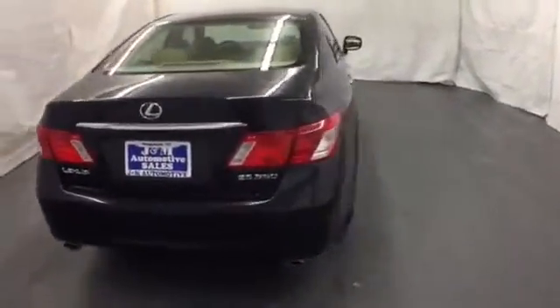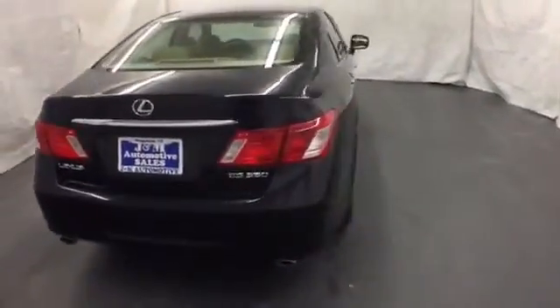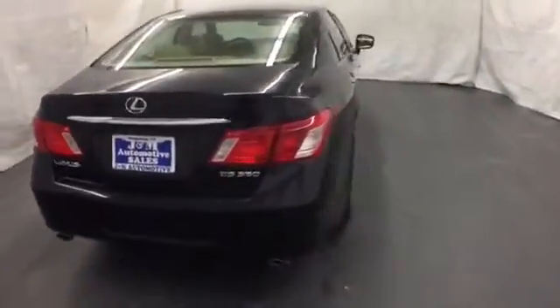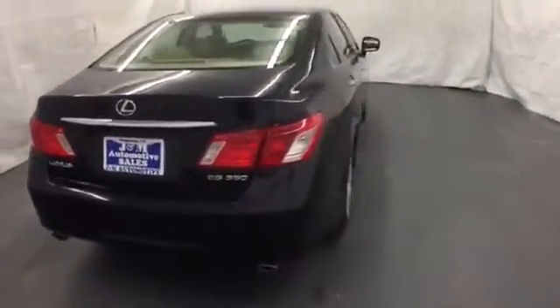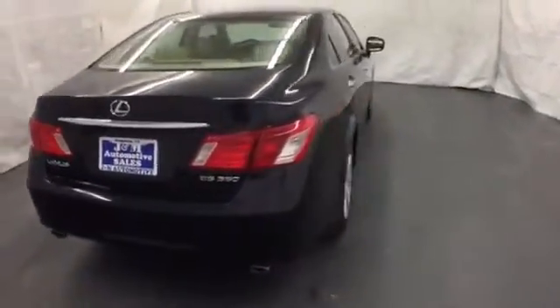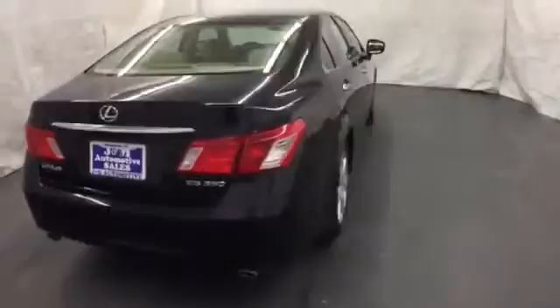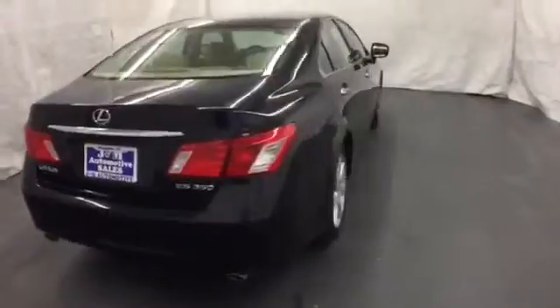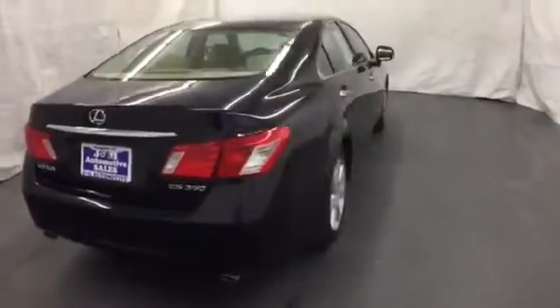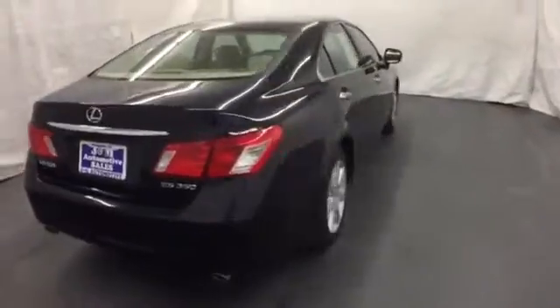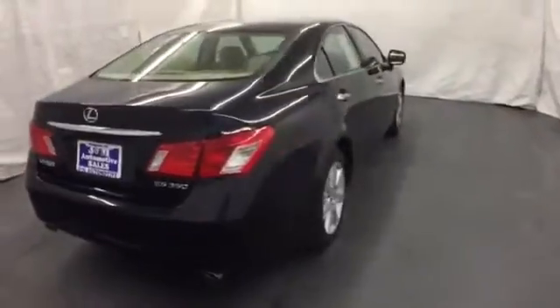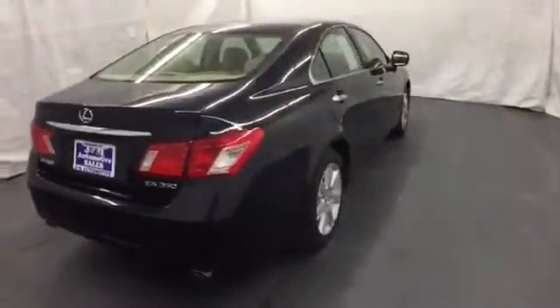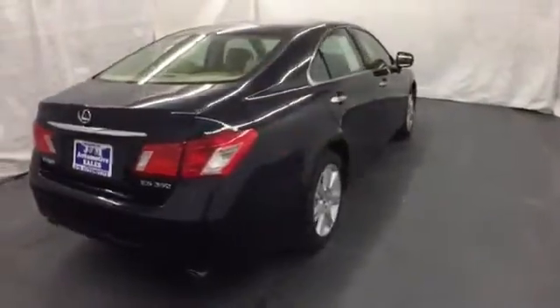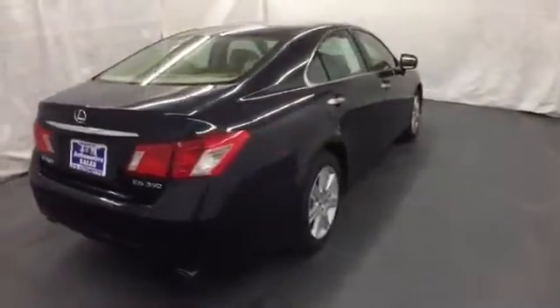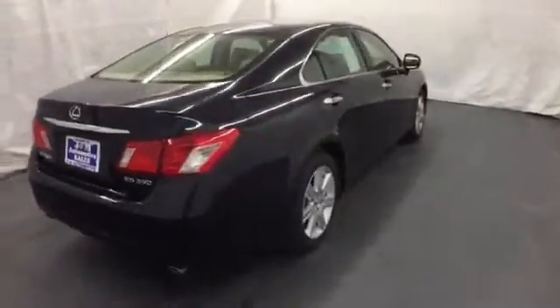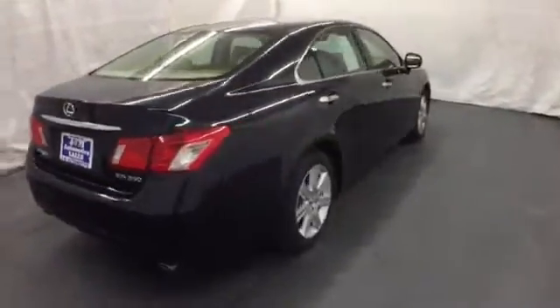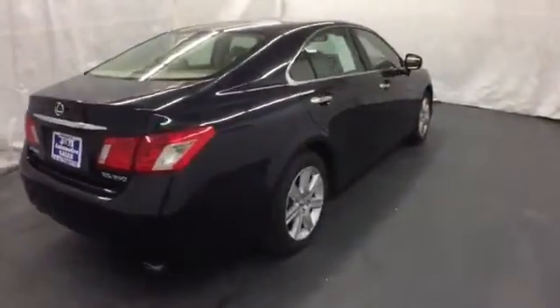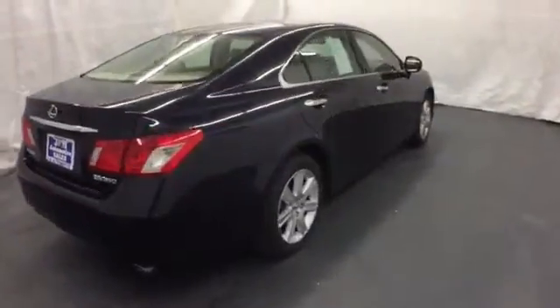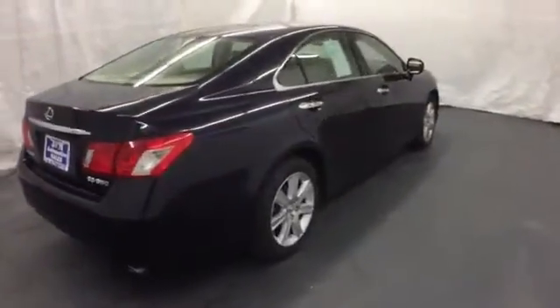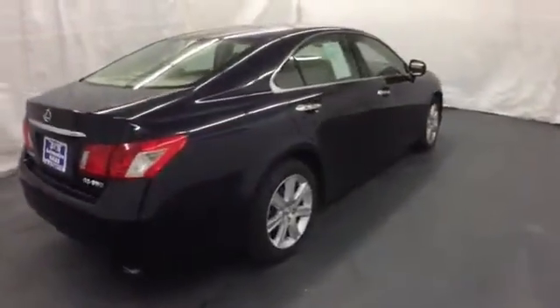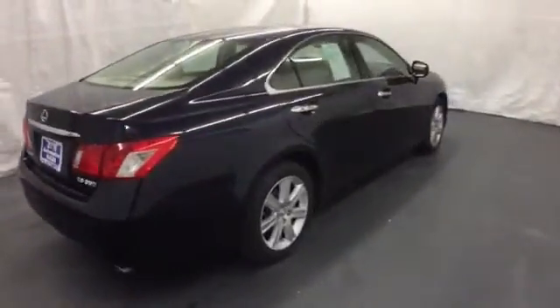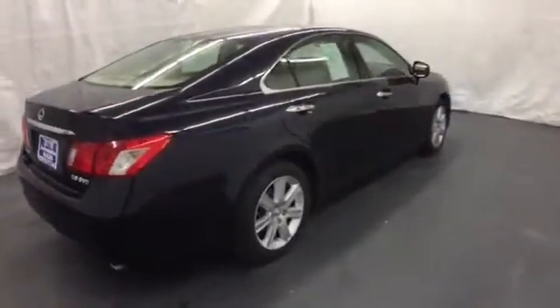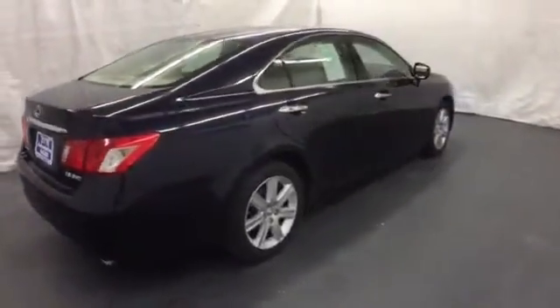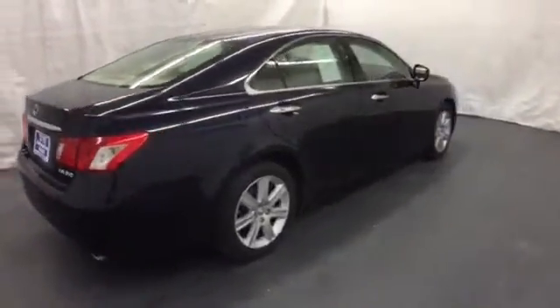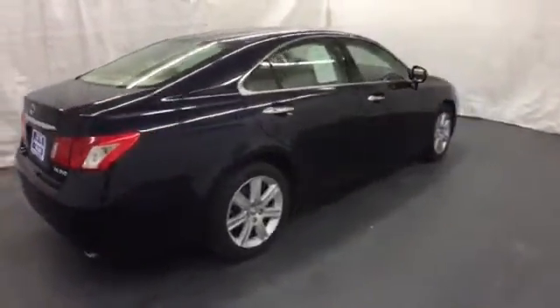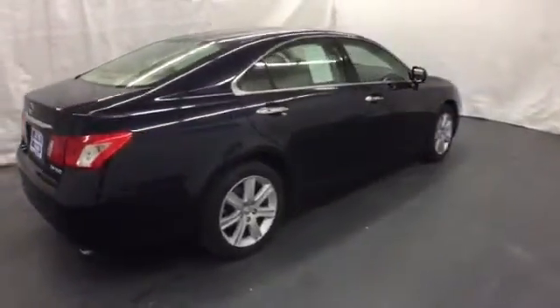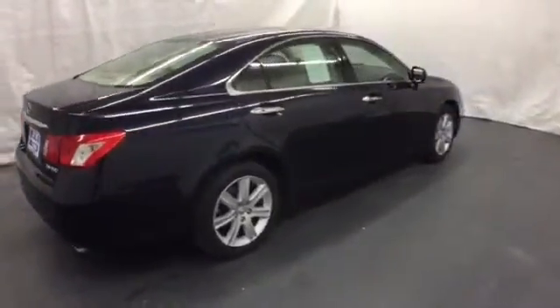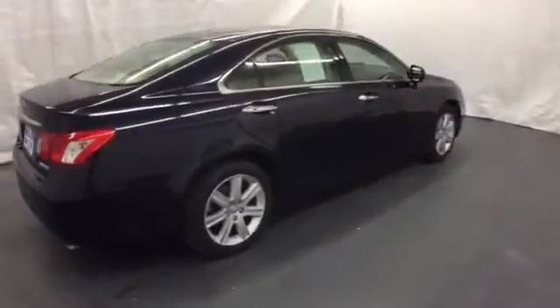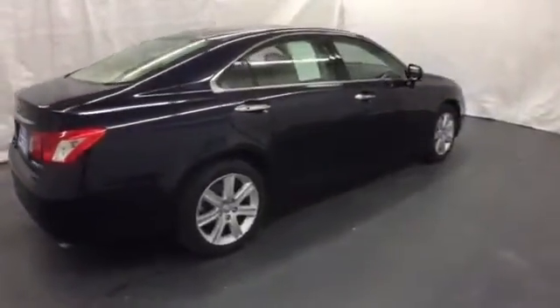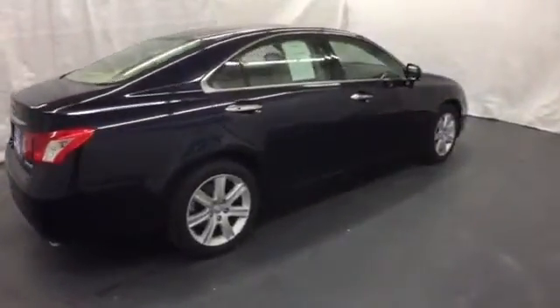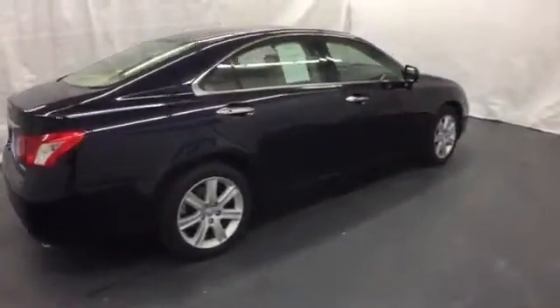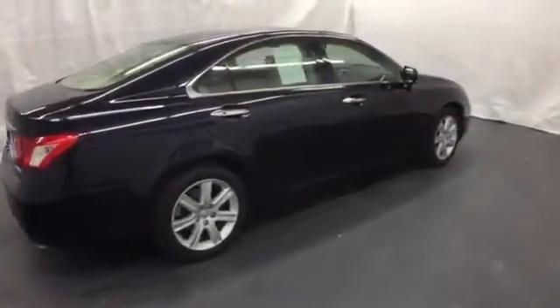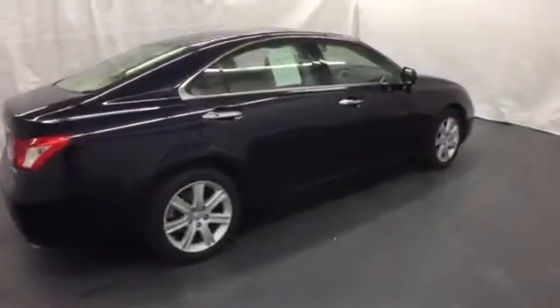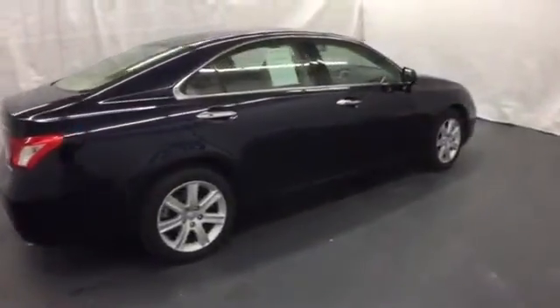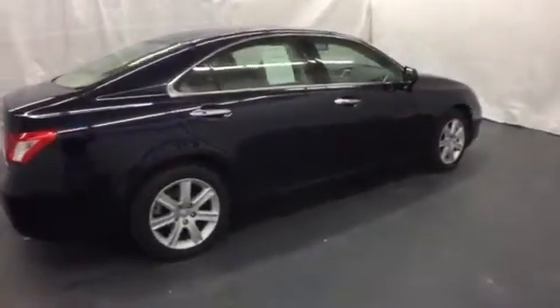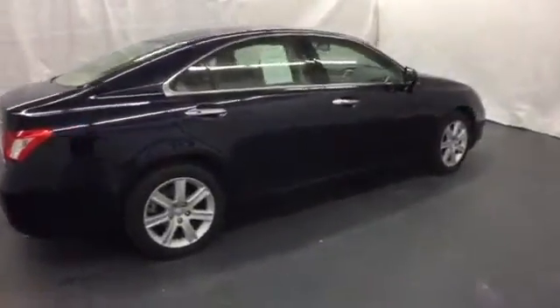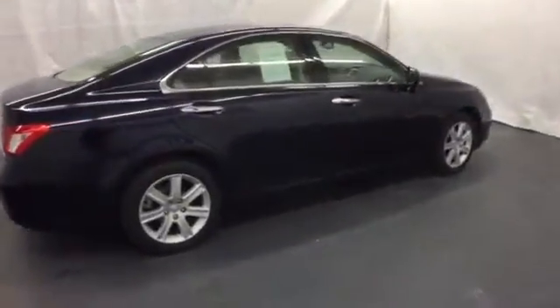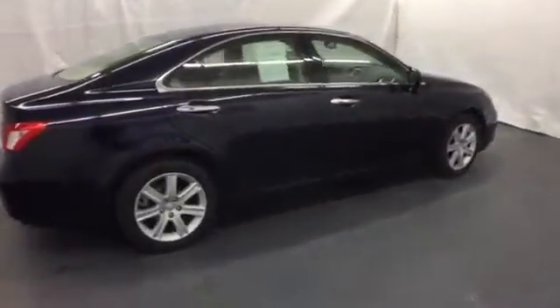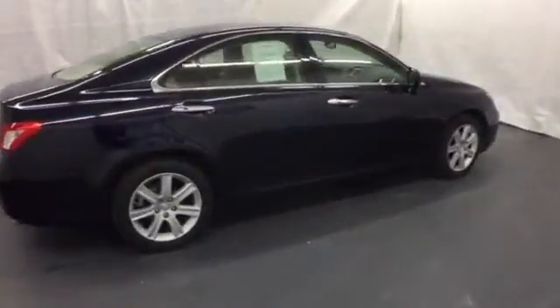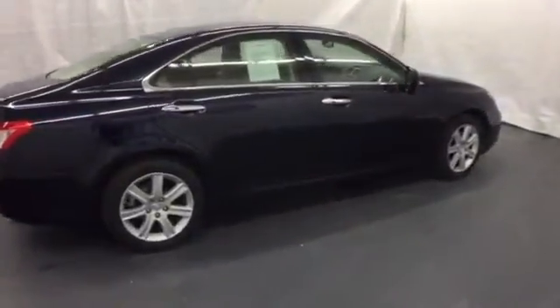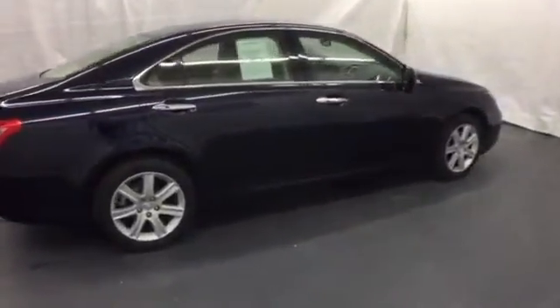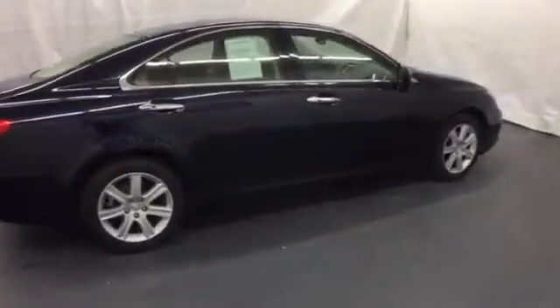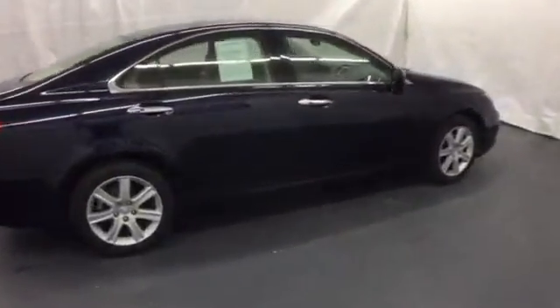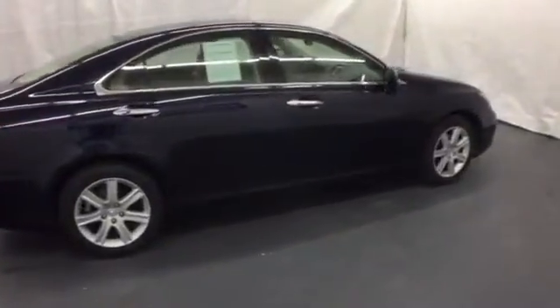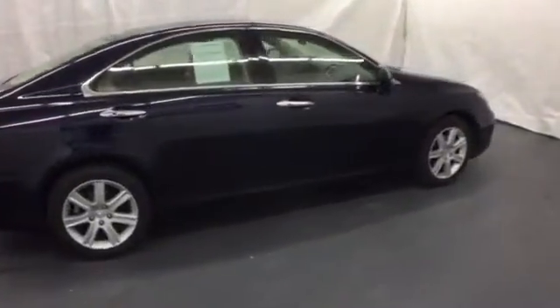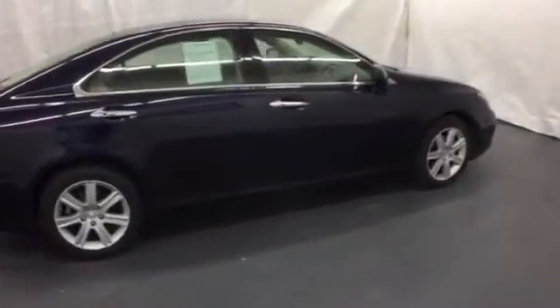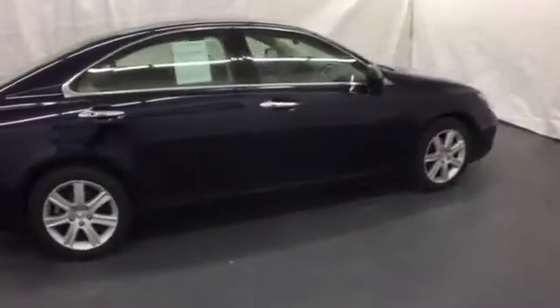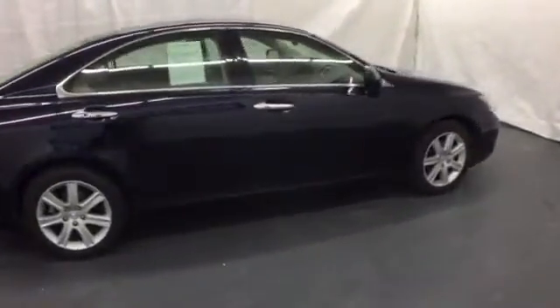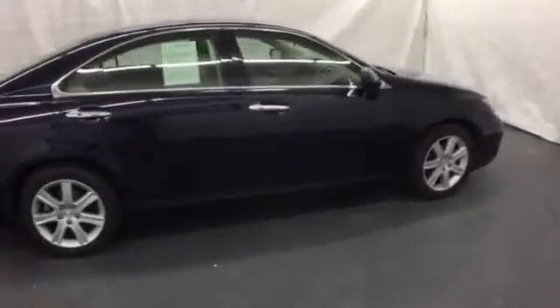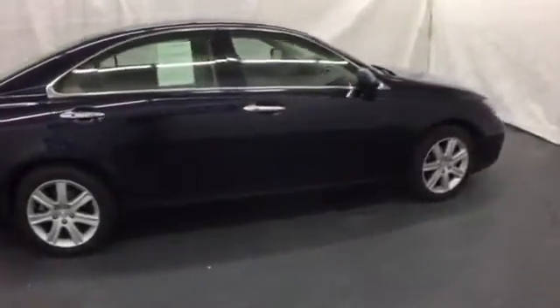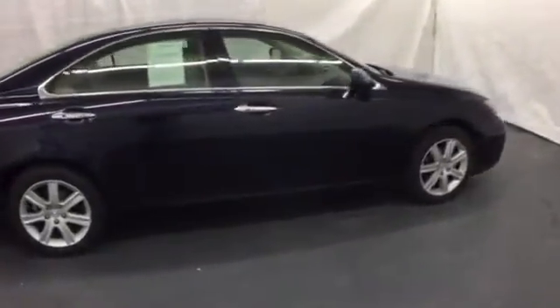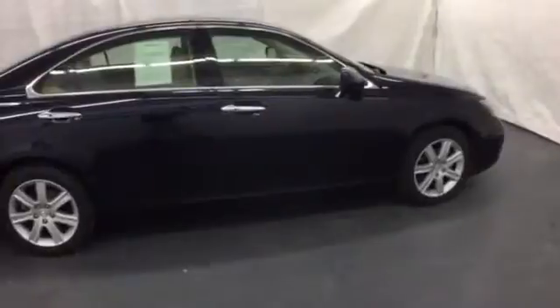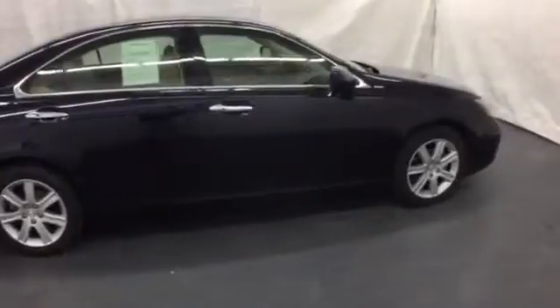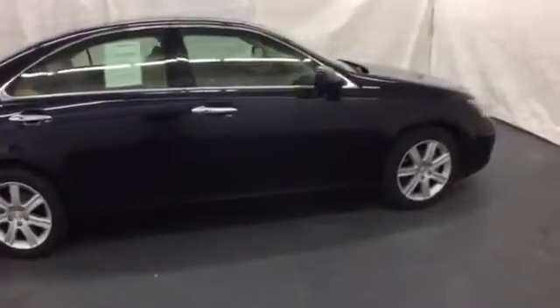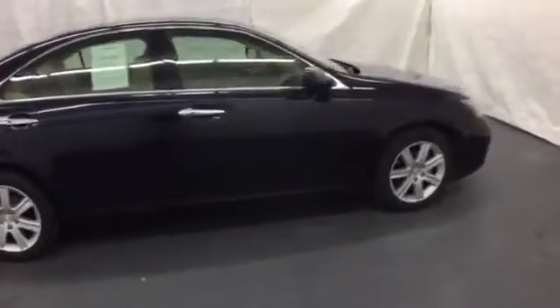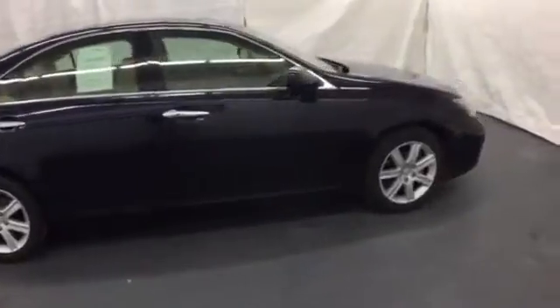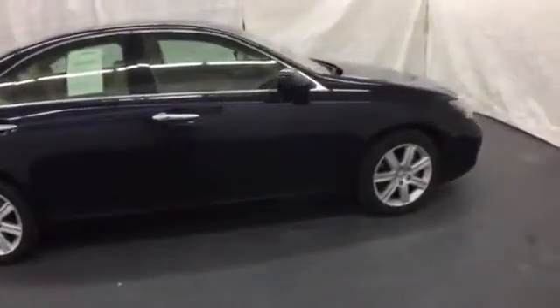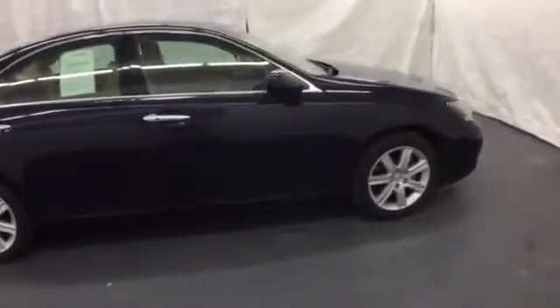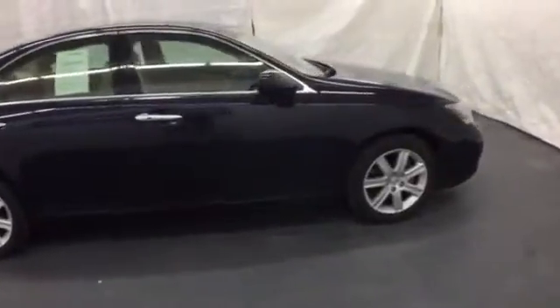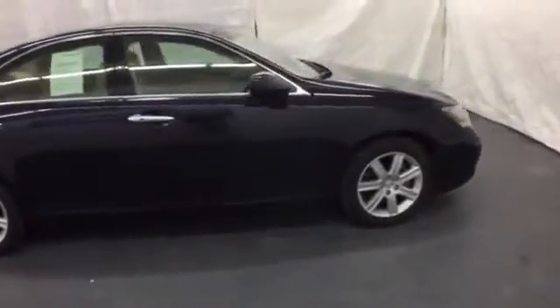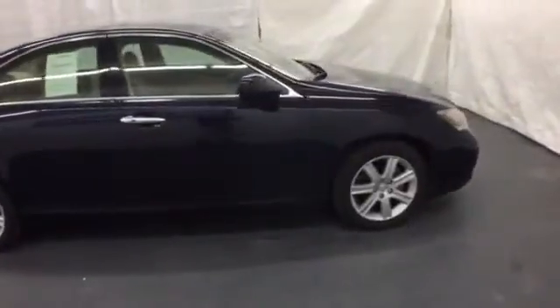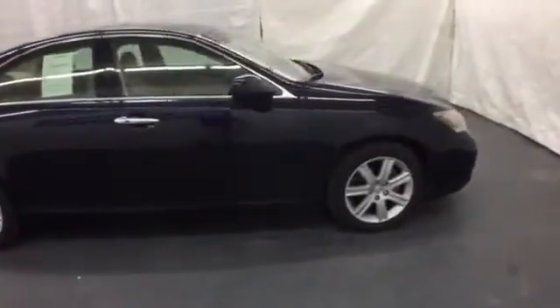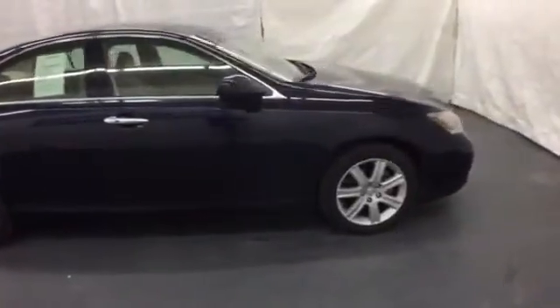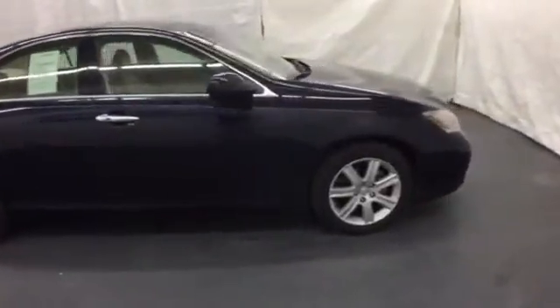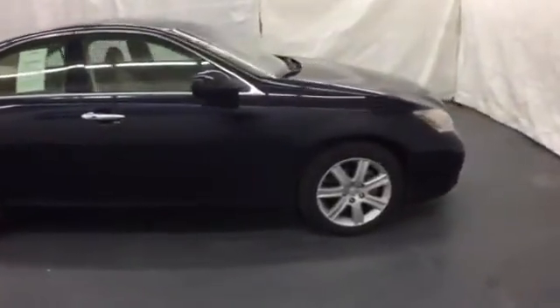This stunning ES350 represents the pinnacle of technology, performance, and luxury. Take it for a test drive today.